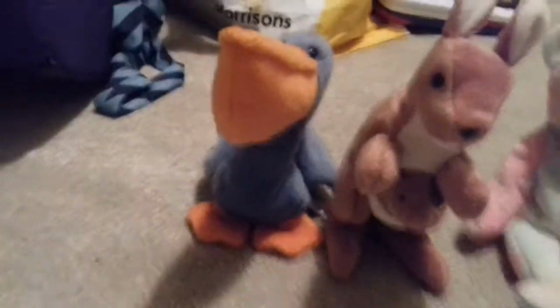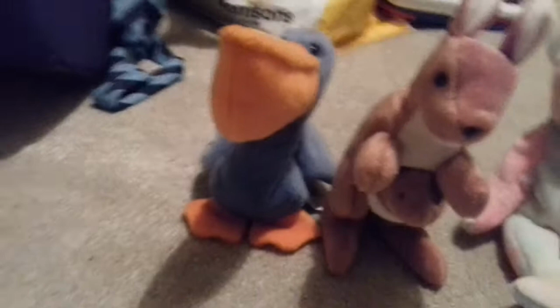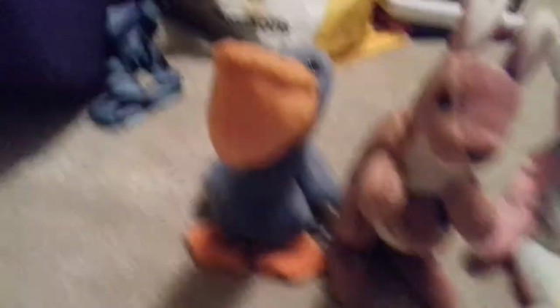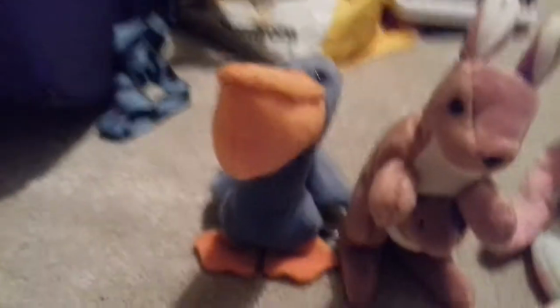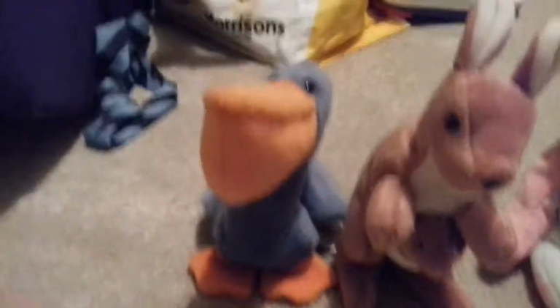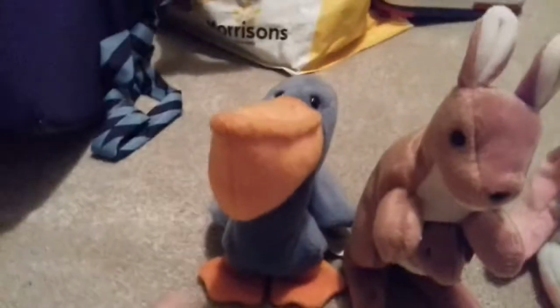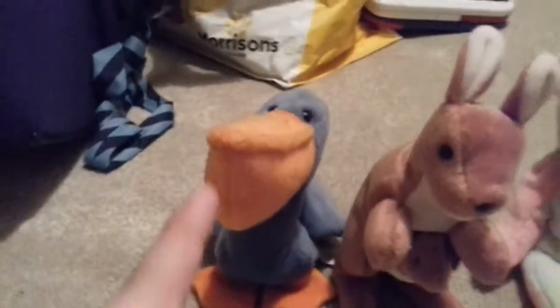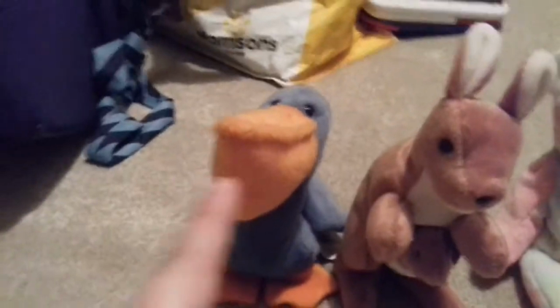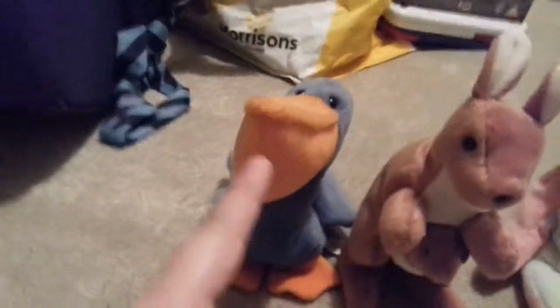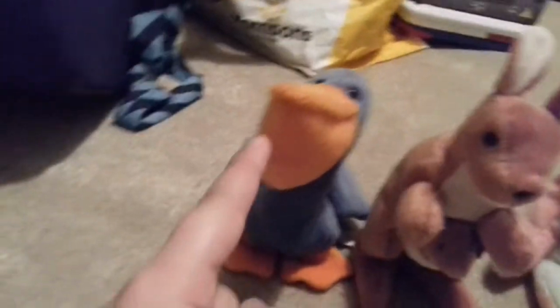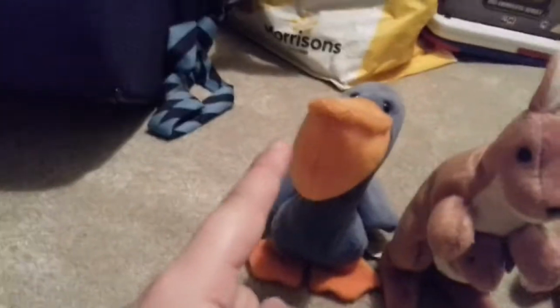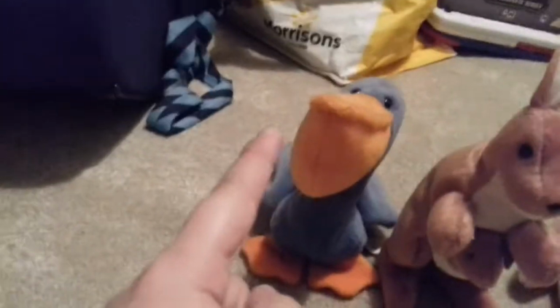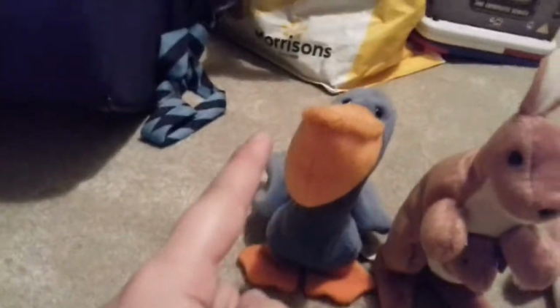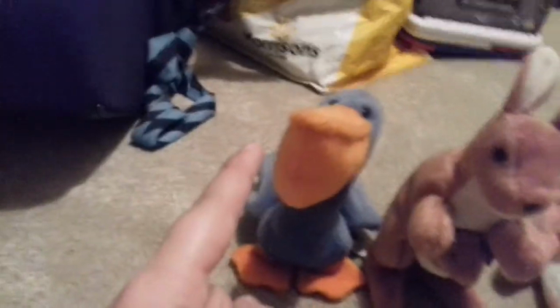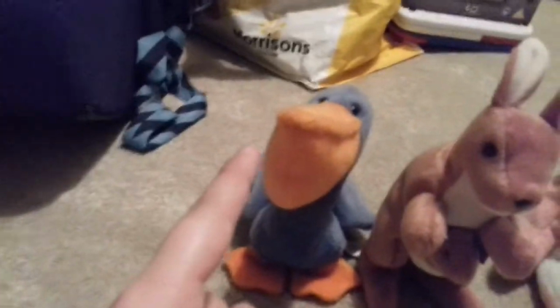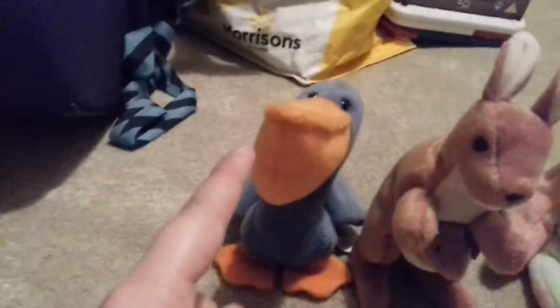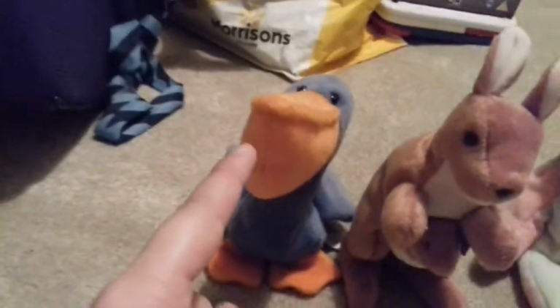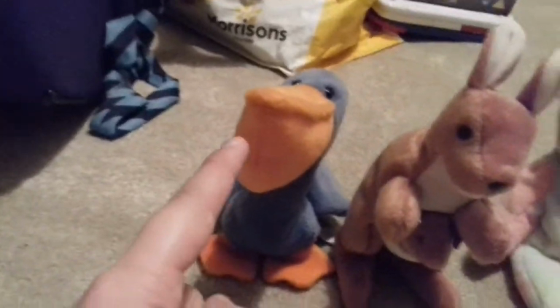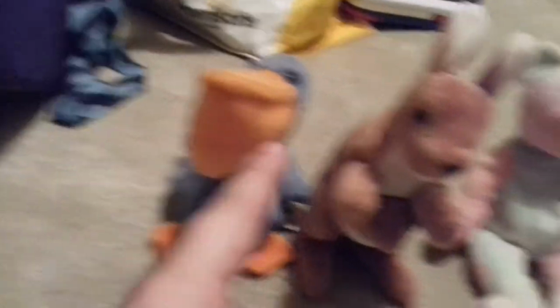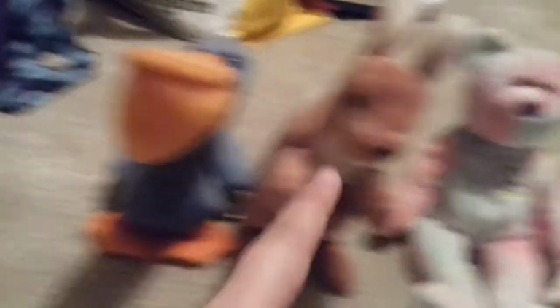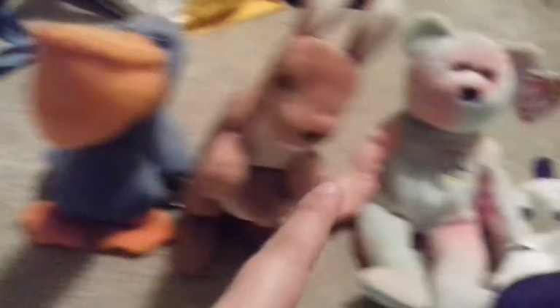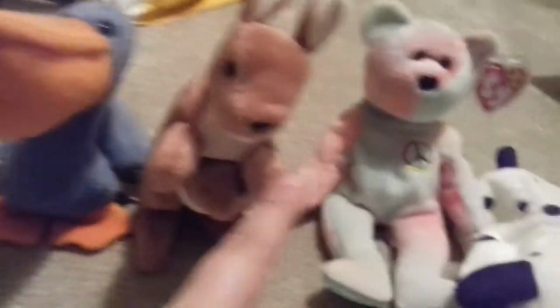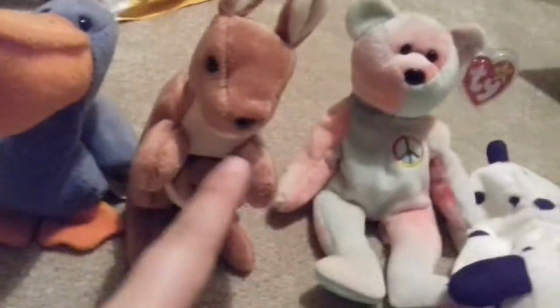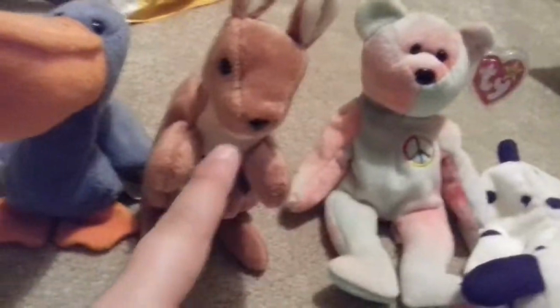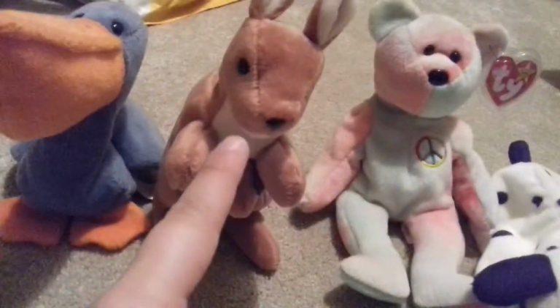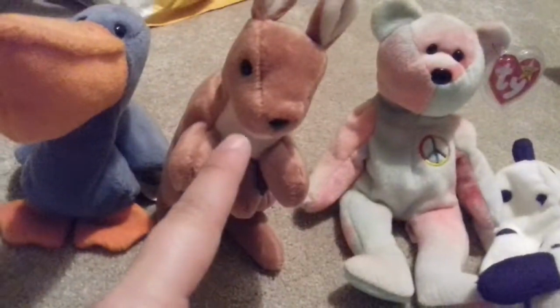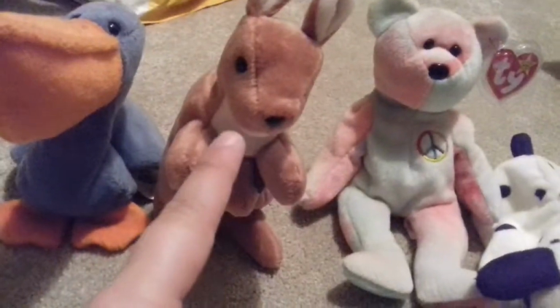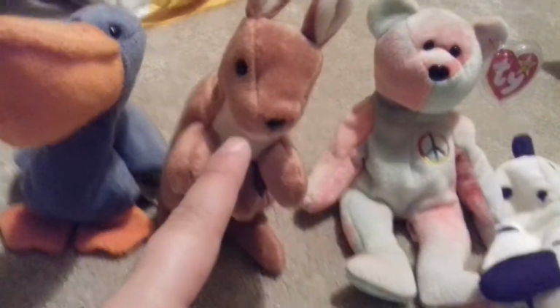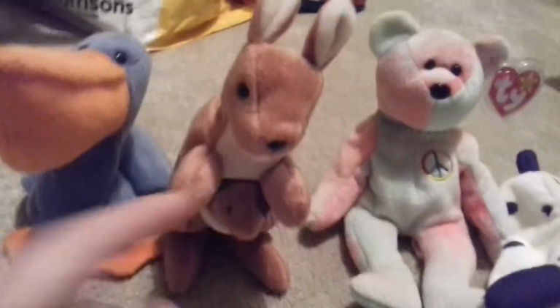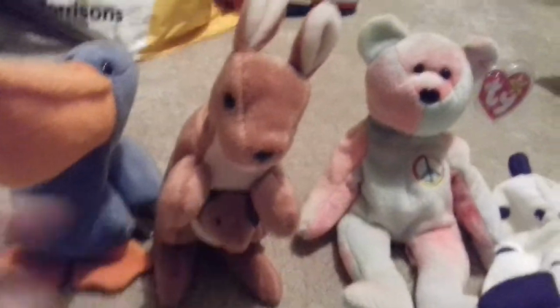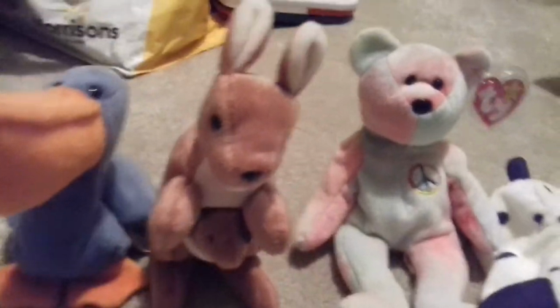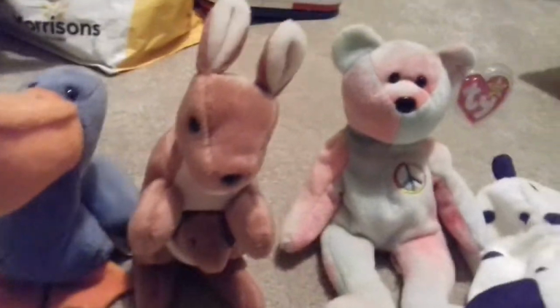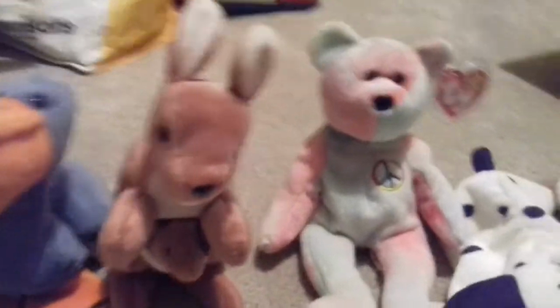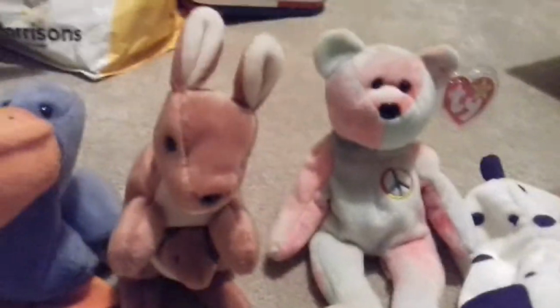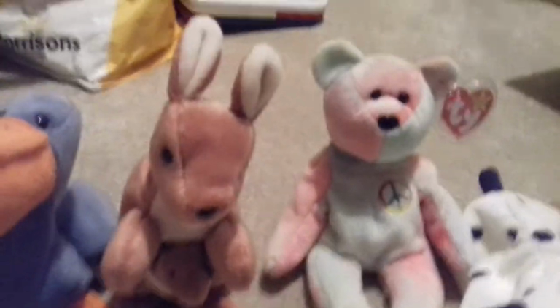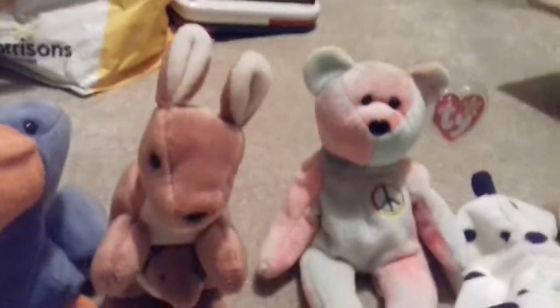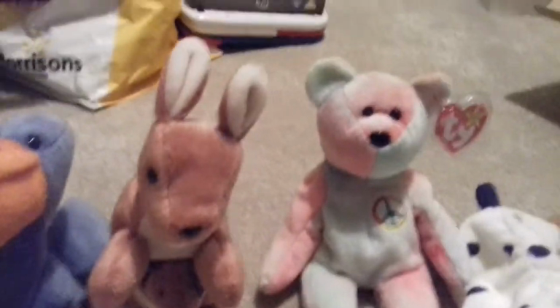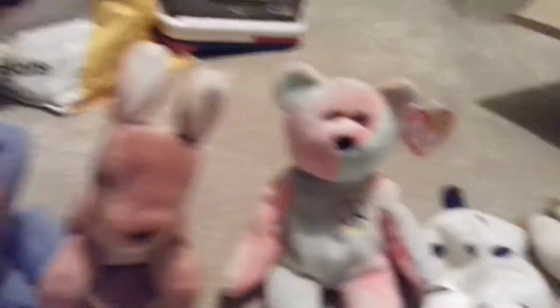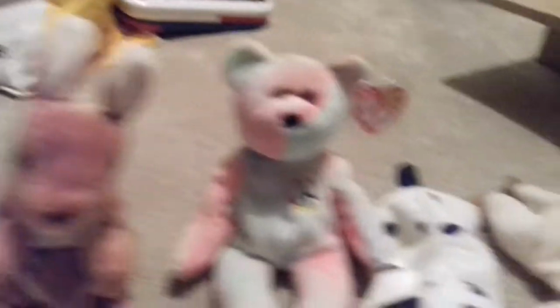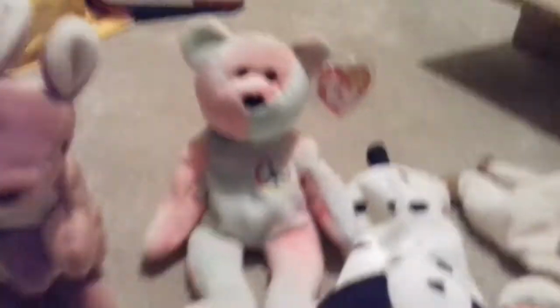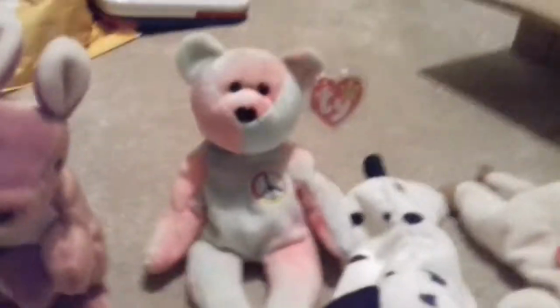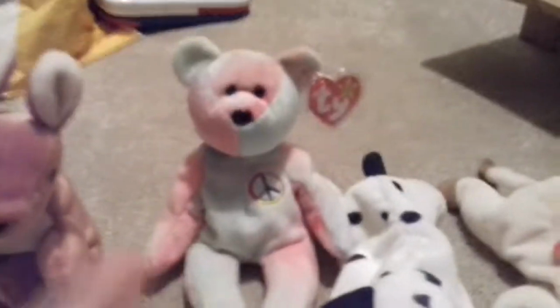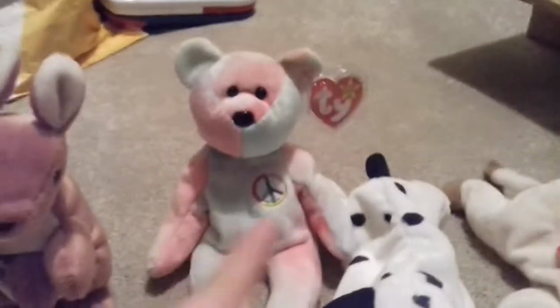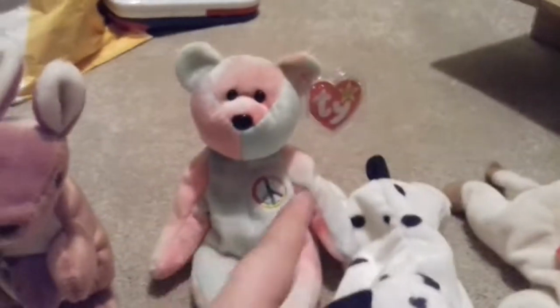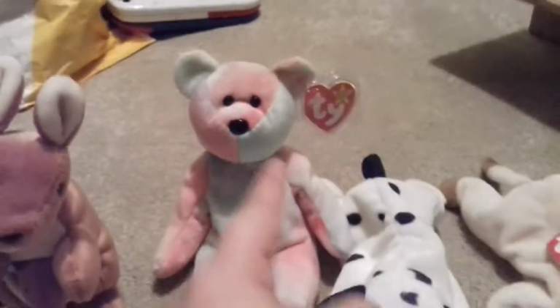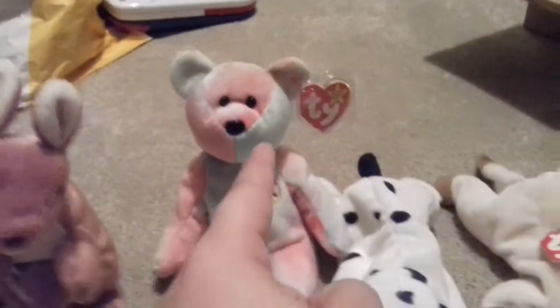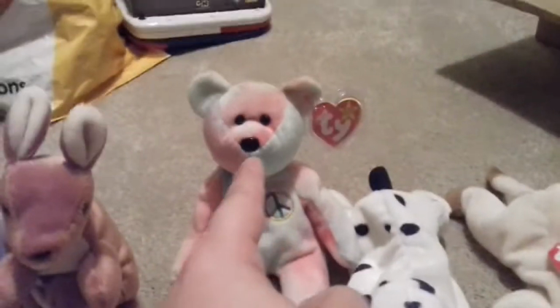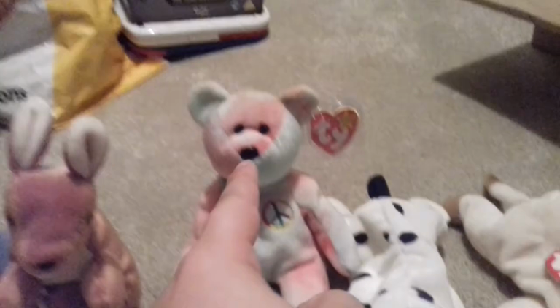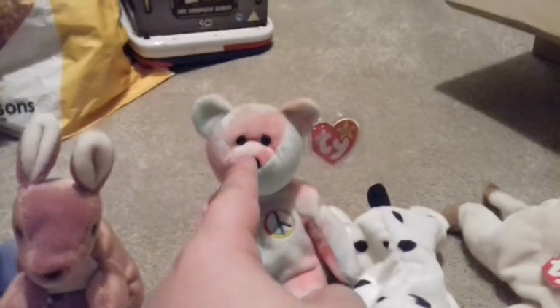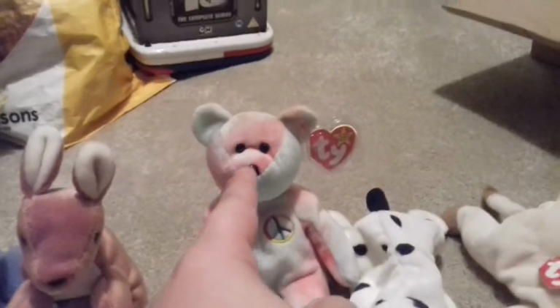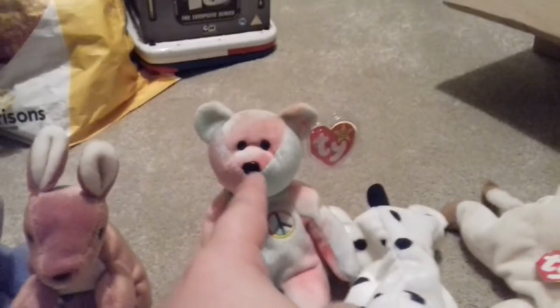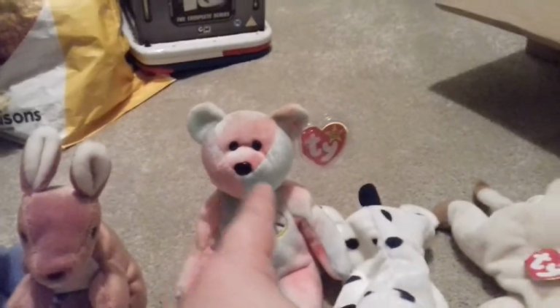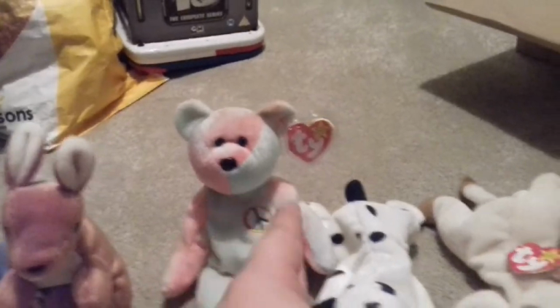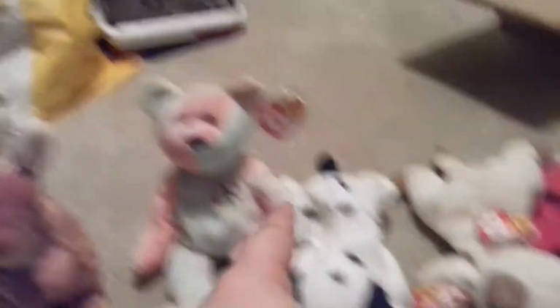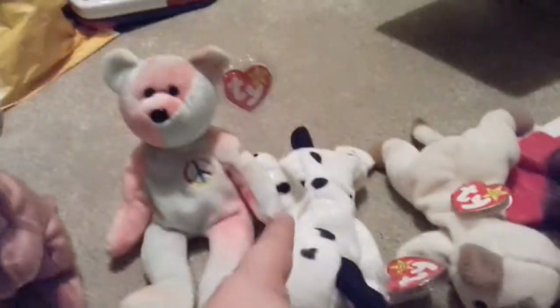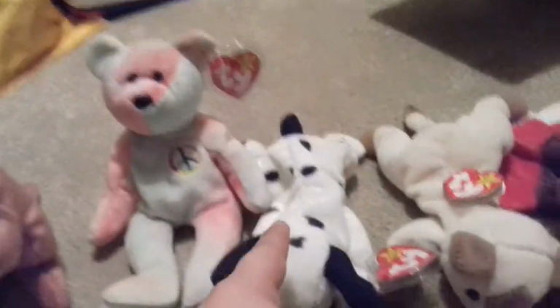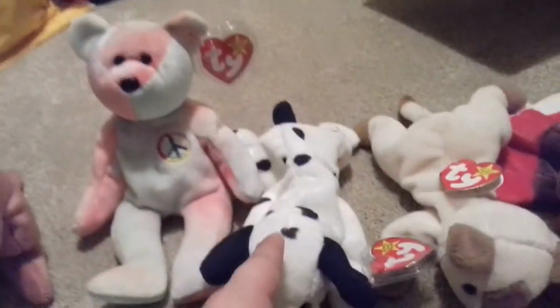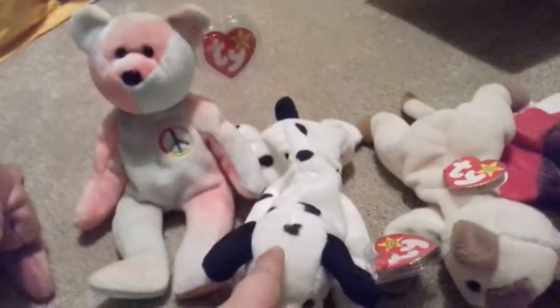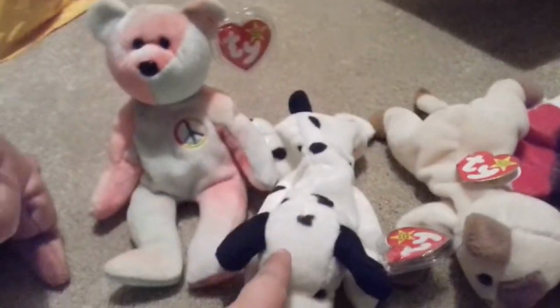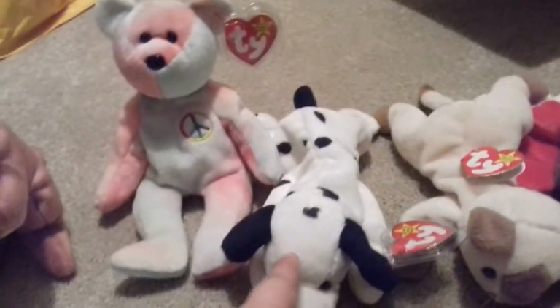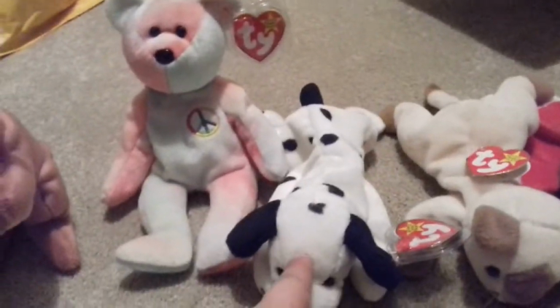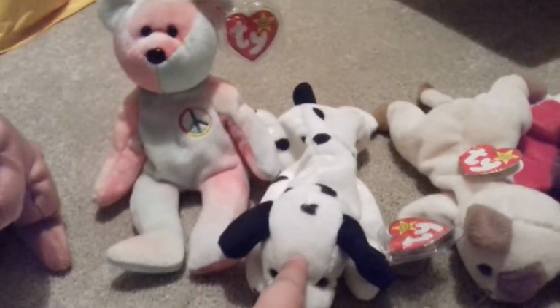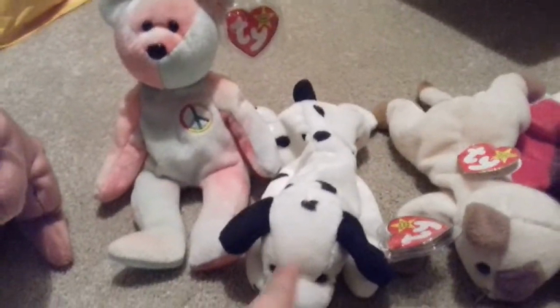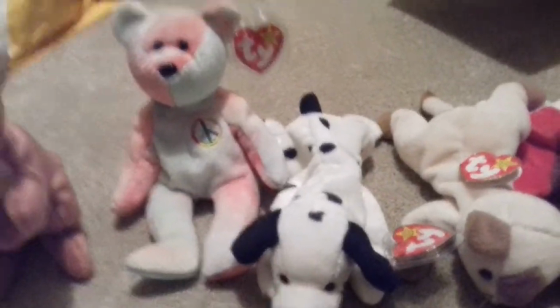This guy's called Scoop. This is Pouch. This guy's Peace. This guy's Dottie.